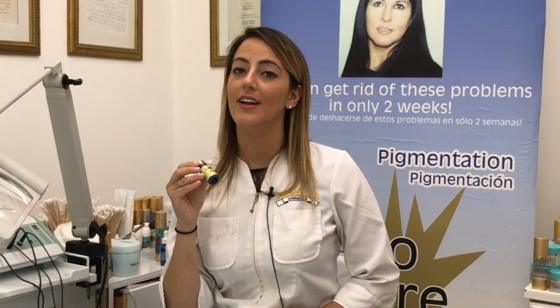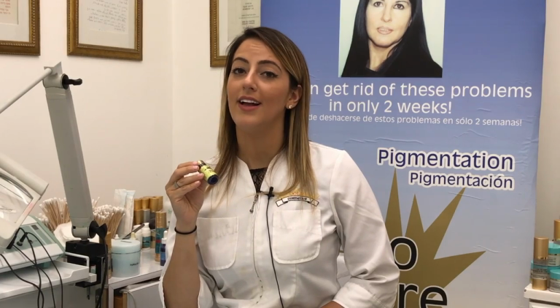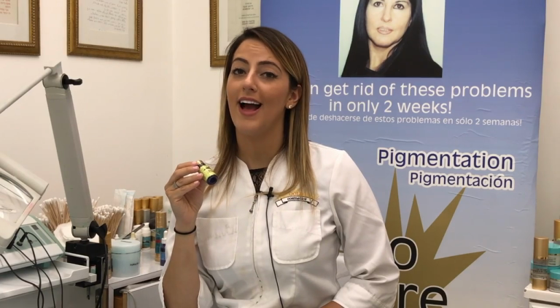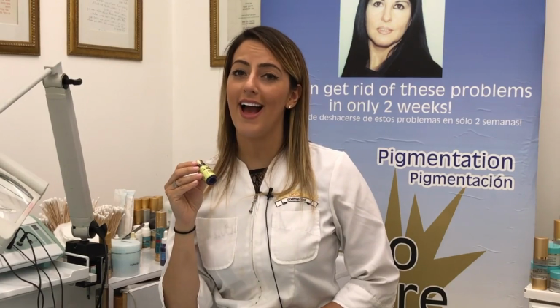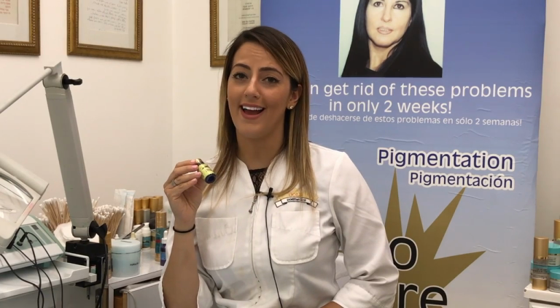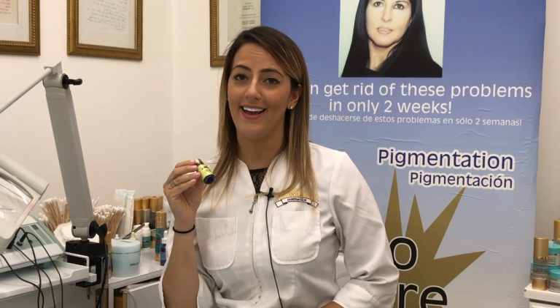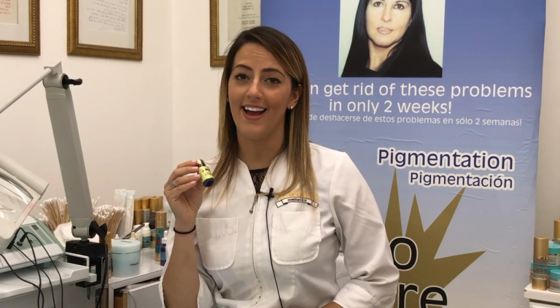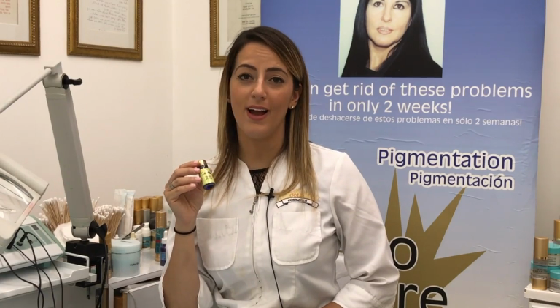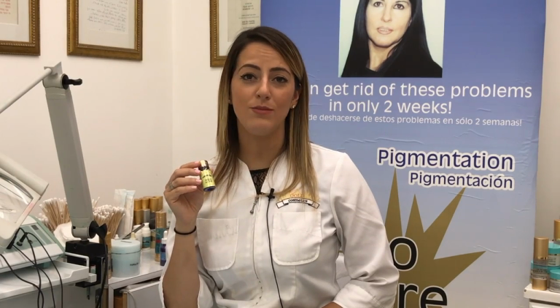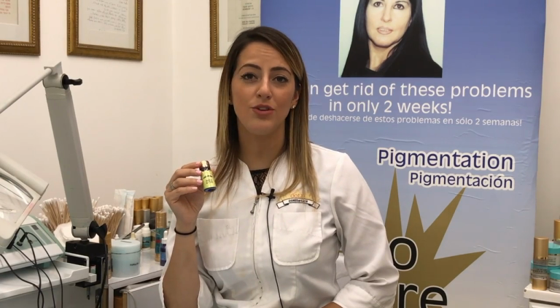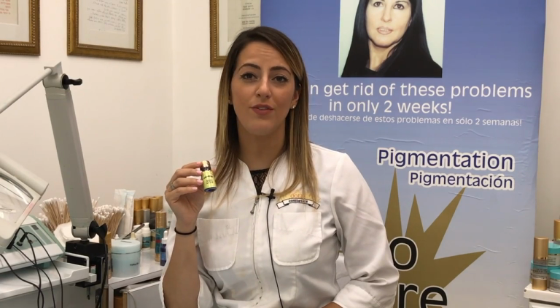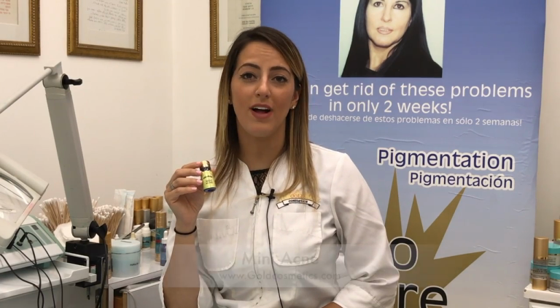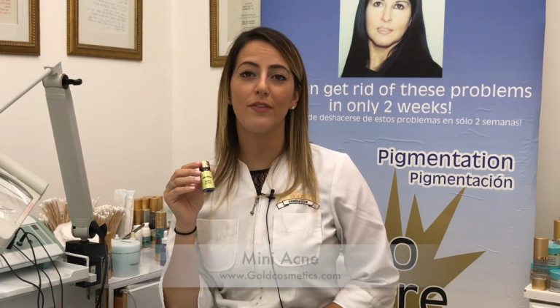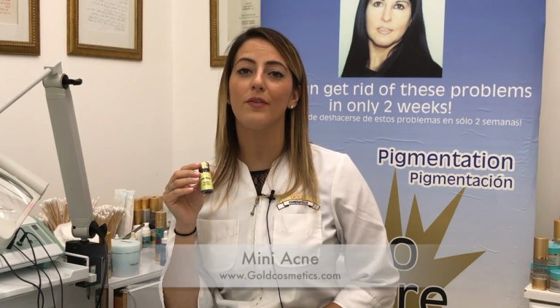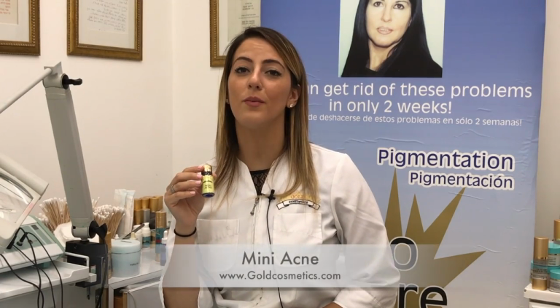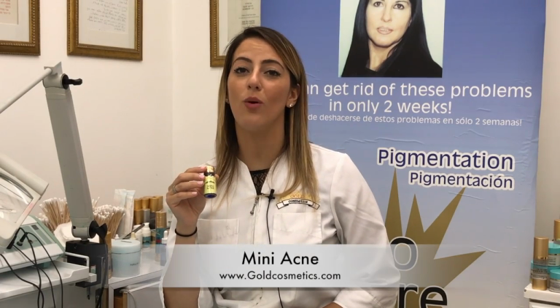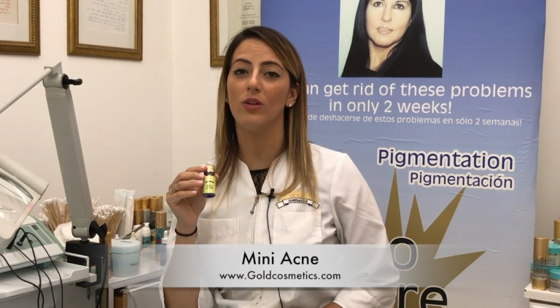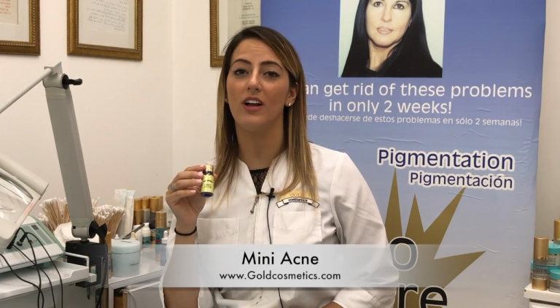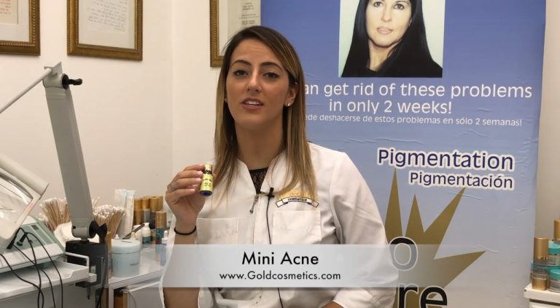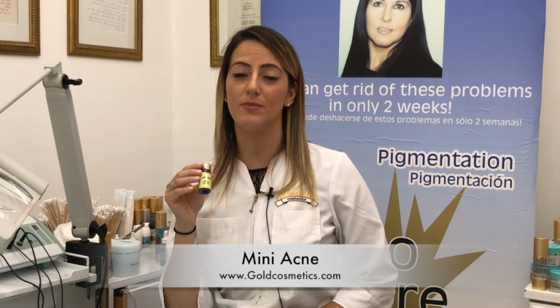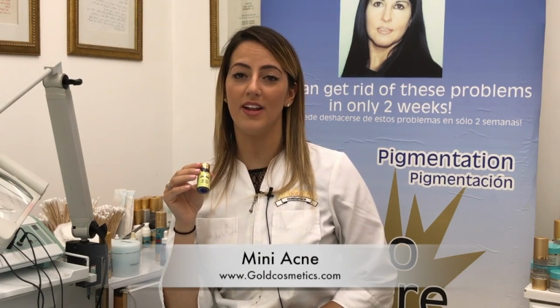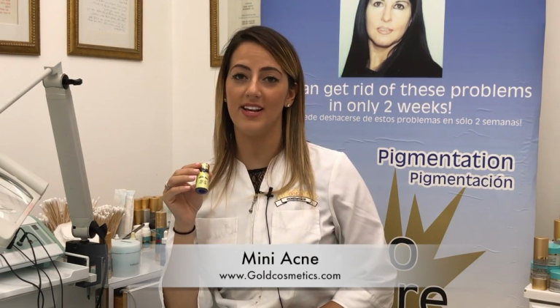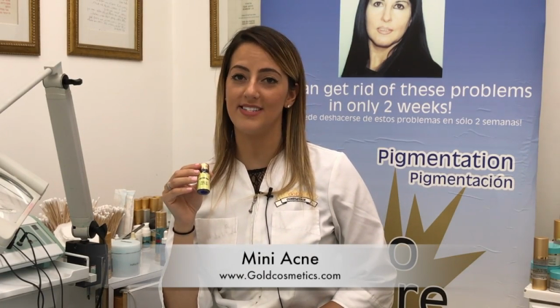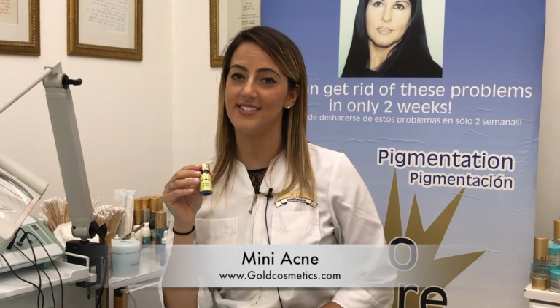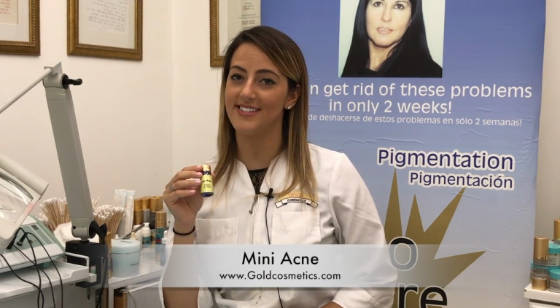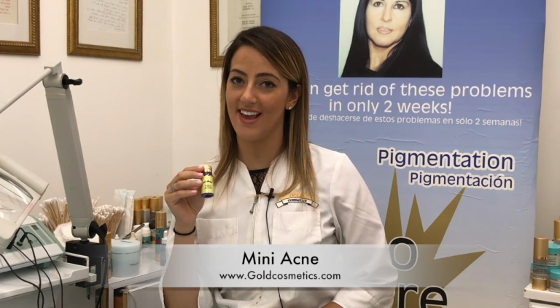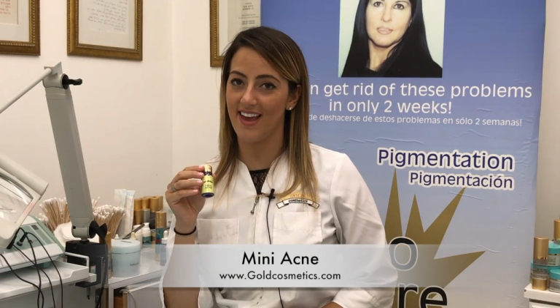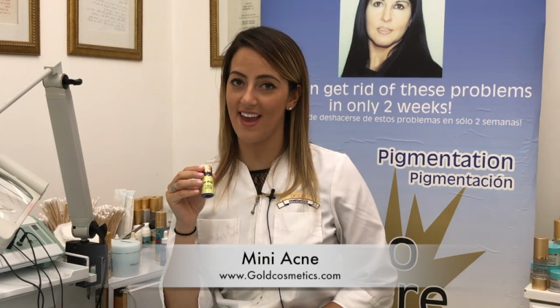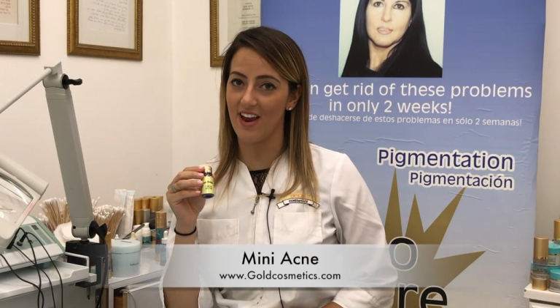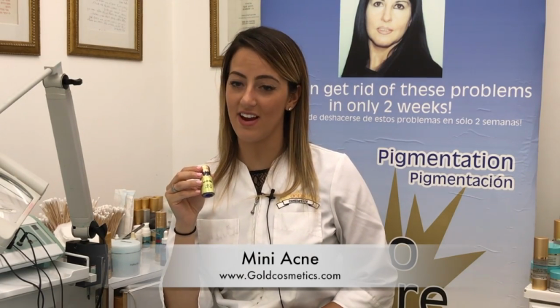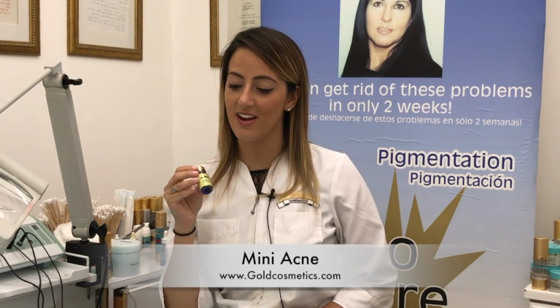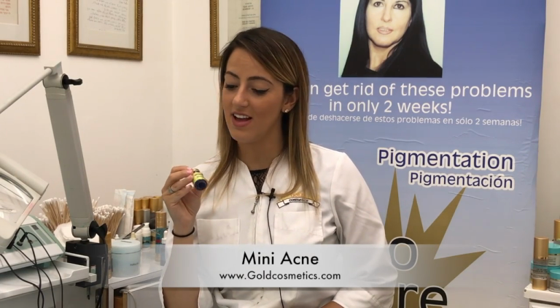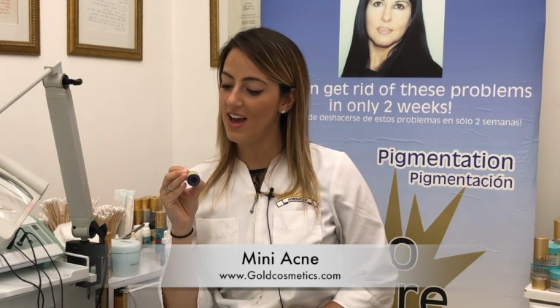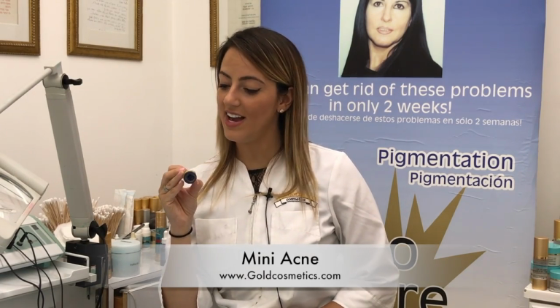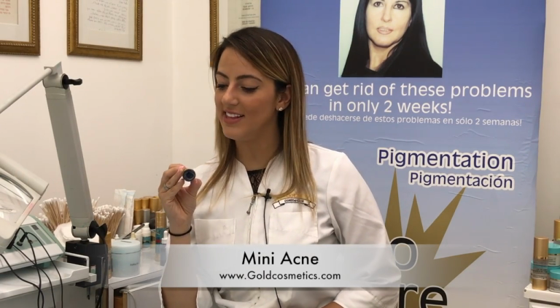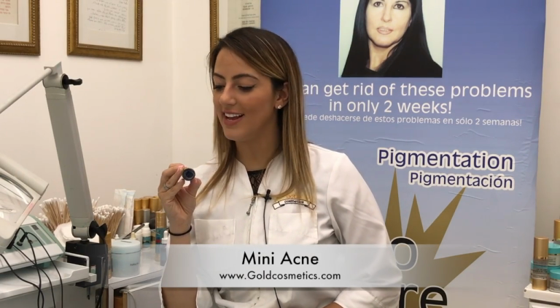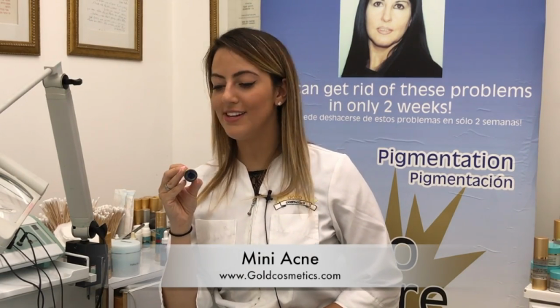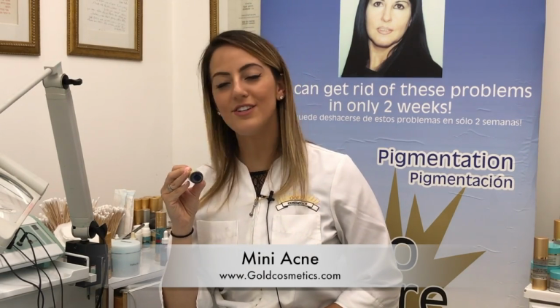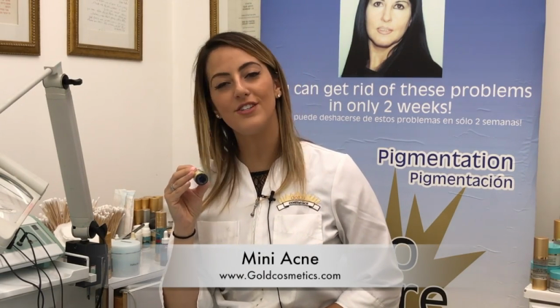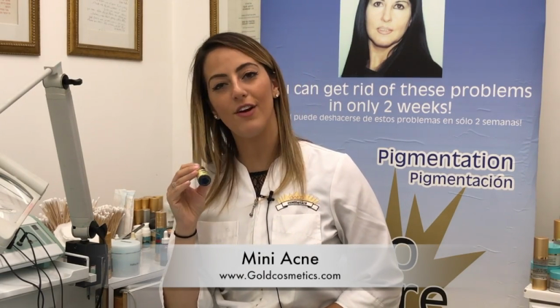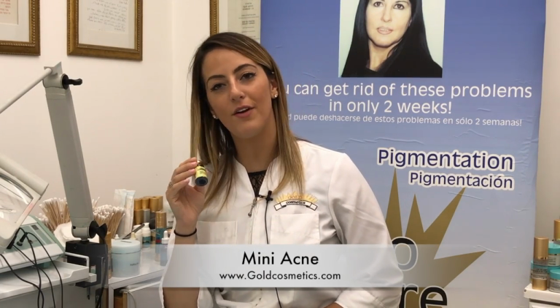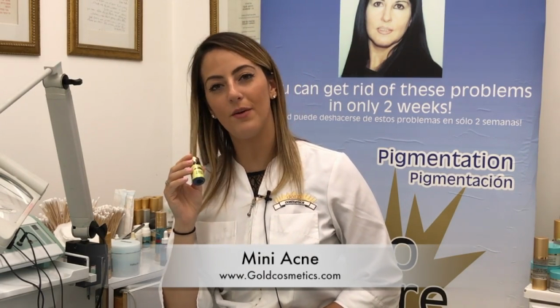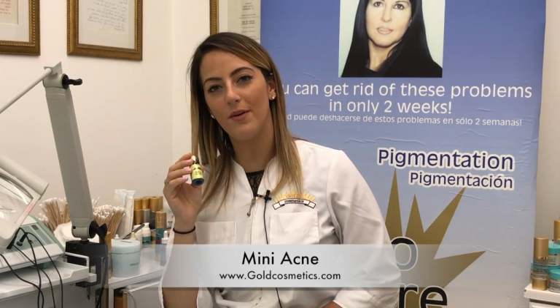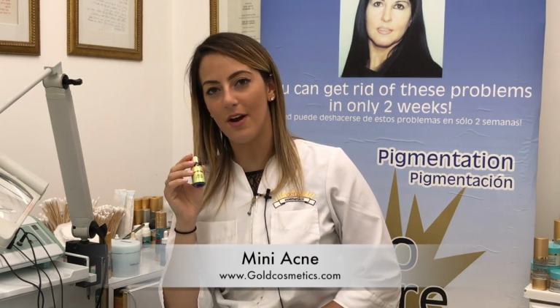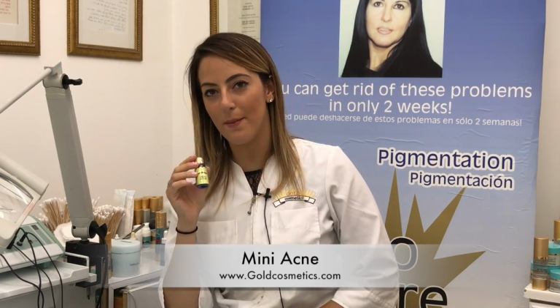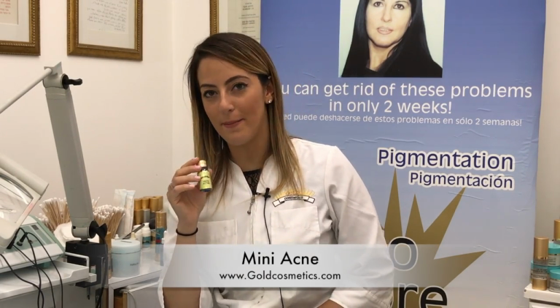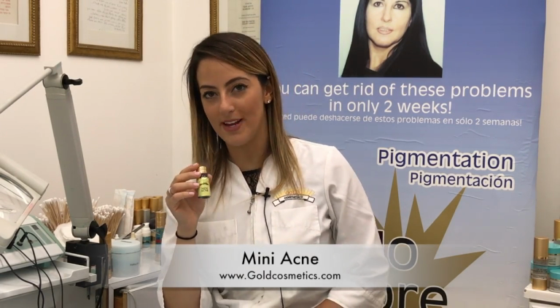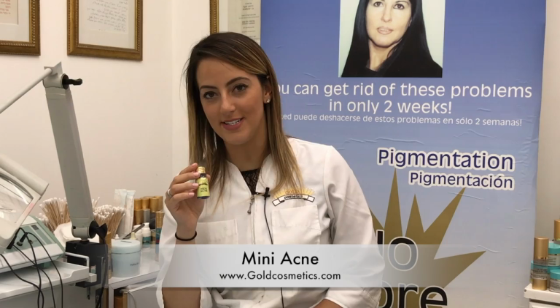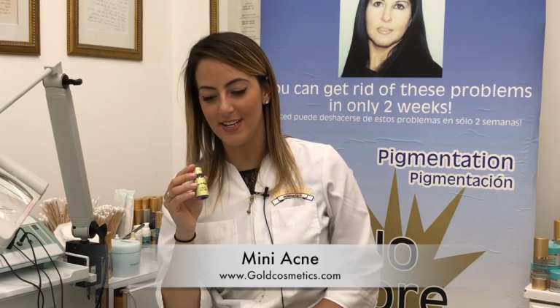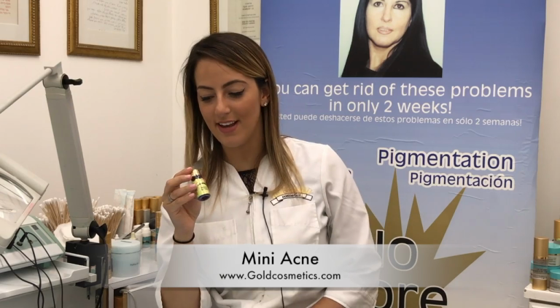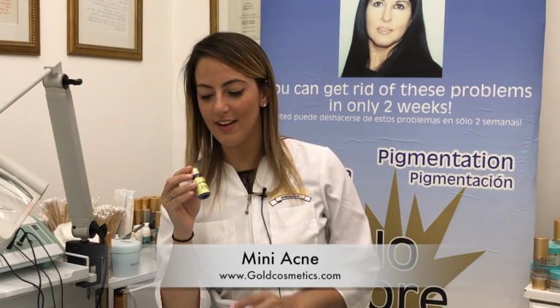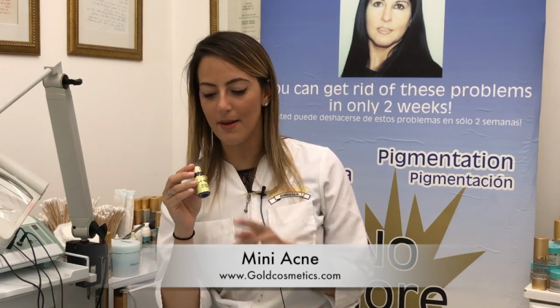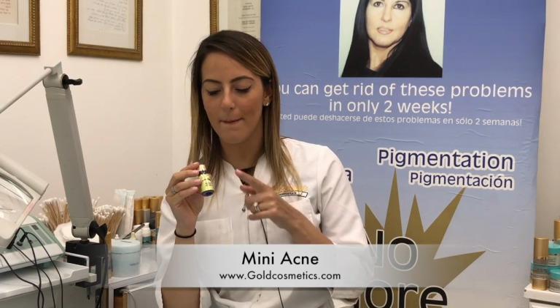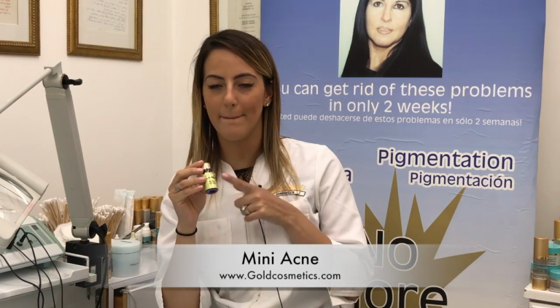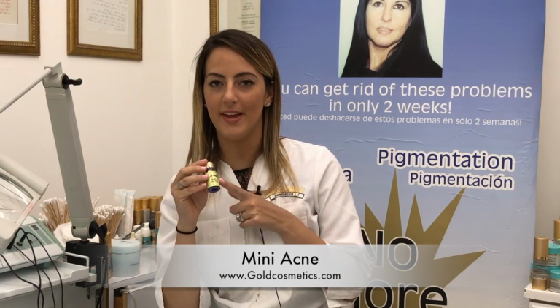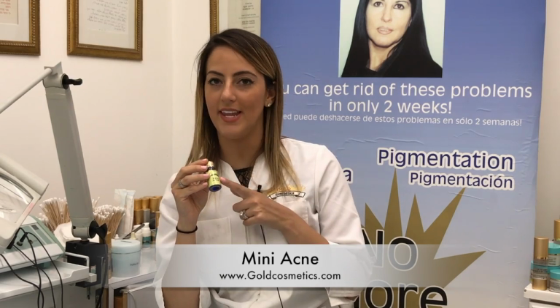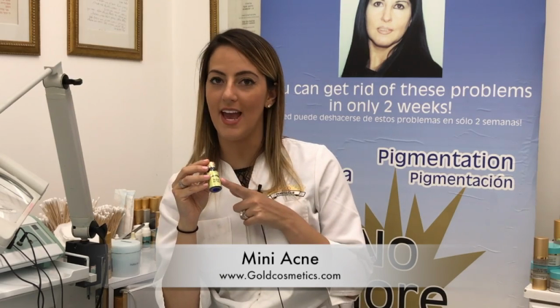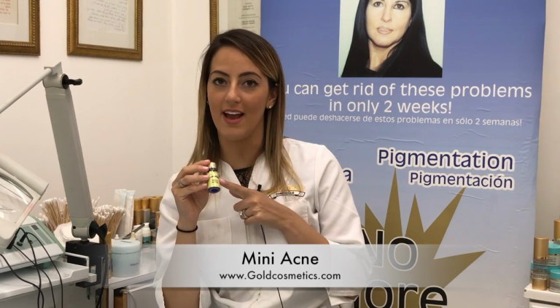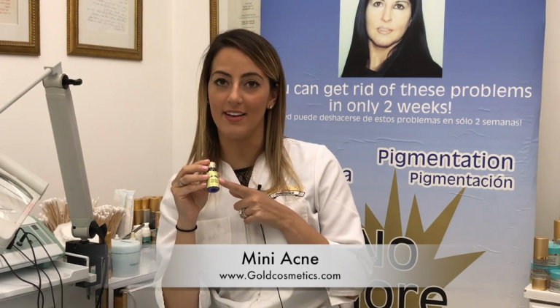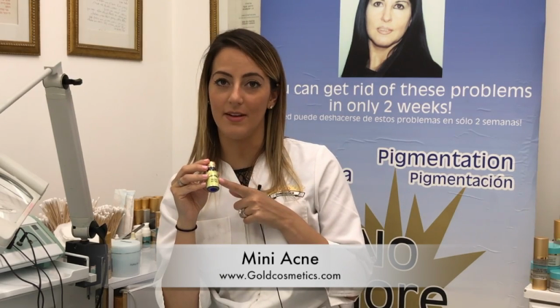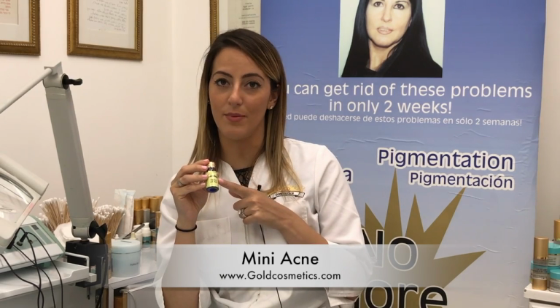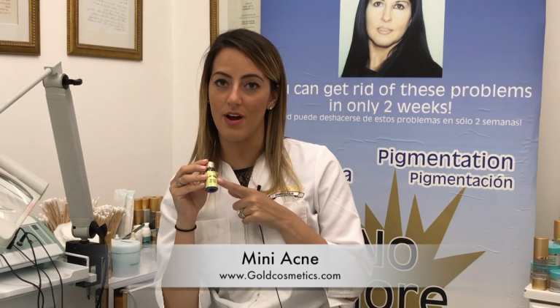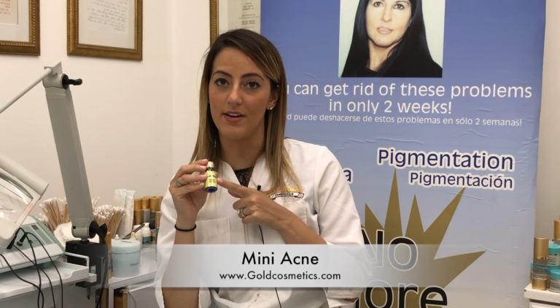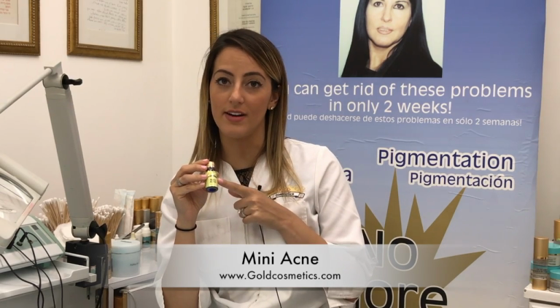Hi, I'm Siobhan from Gold Cosmetics and Skin Care. I'd like to show you our amazing mini acne product.